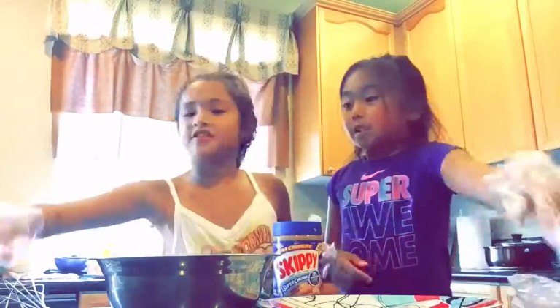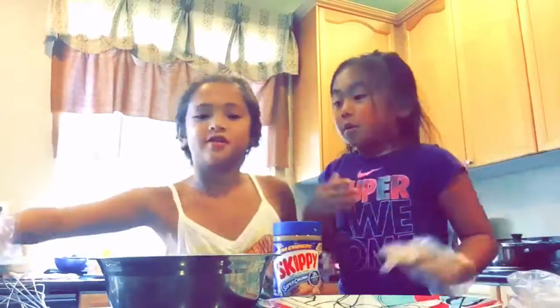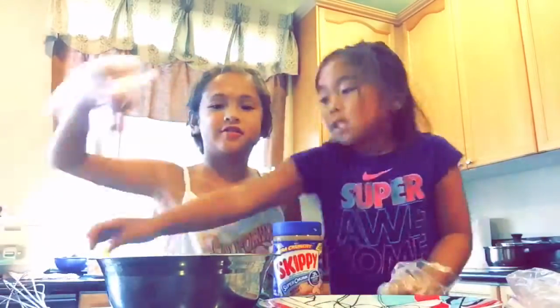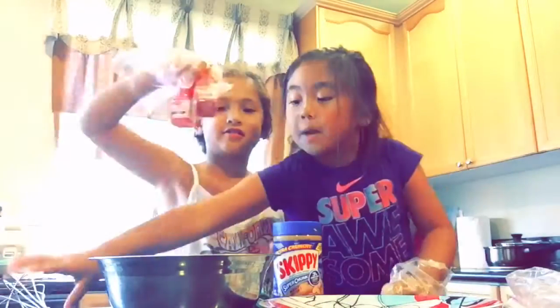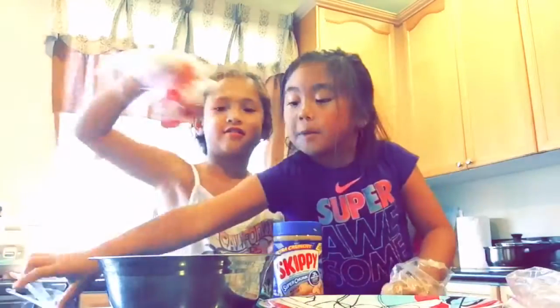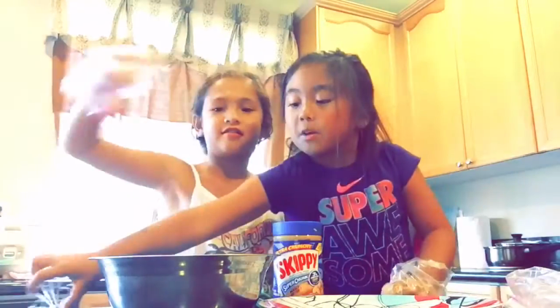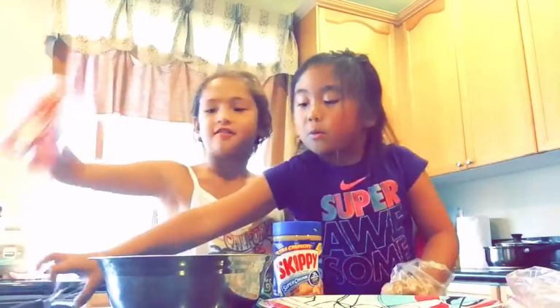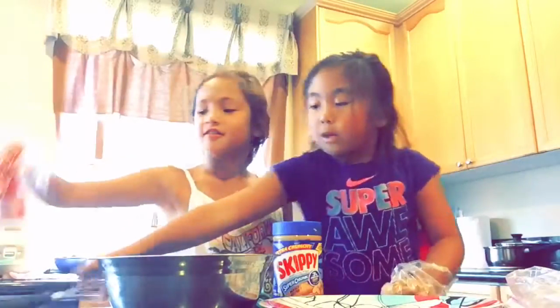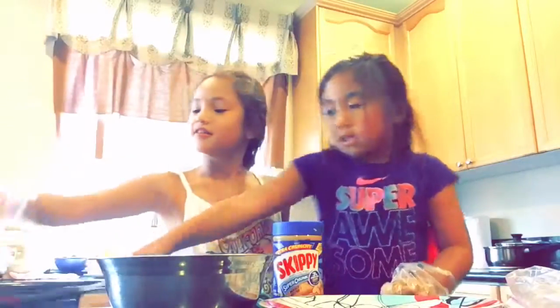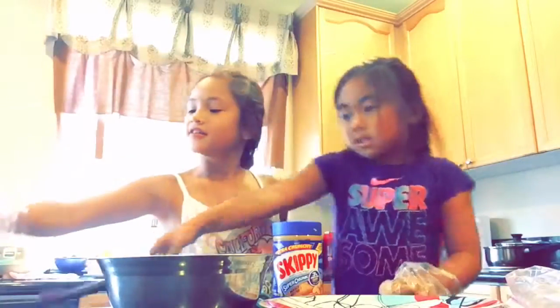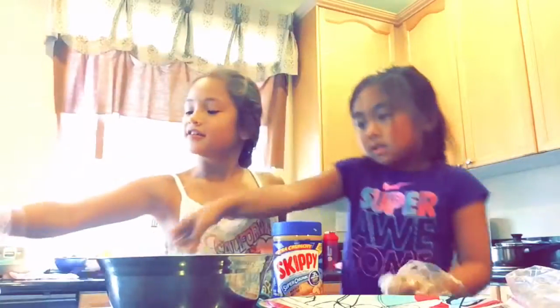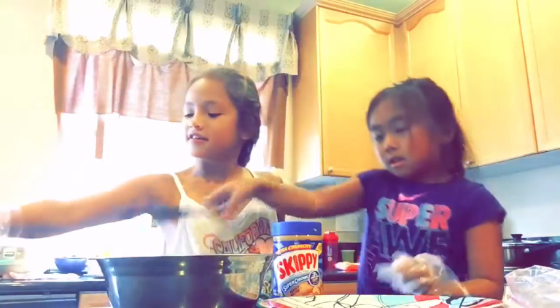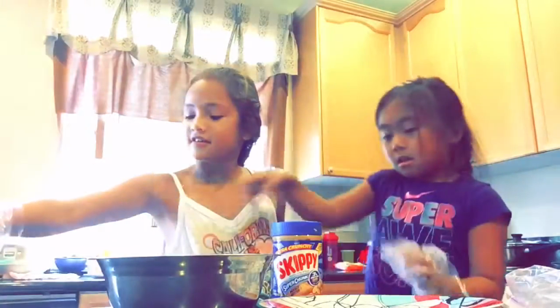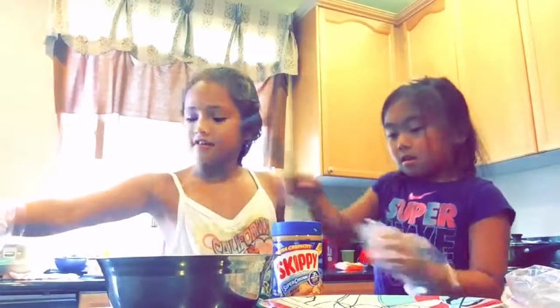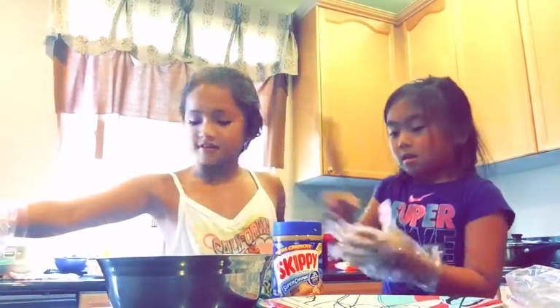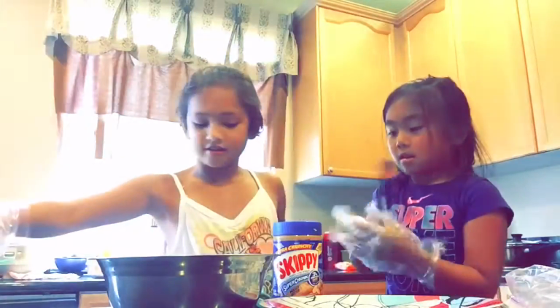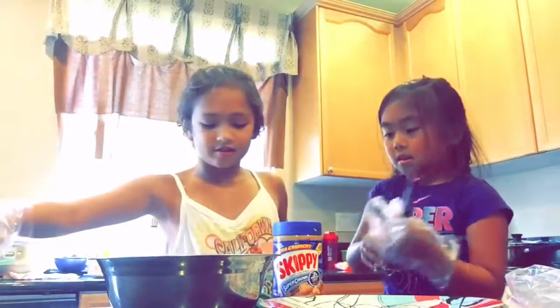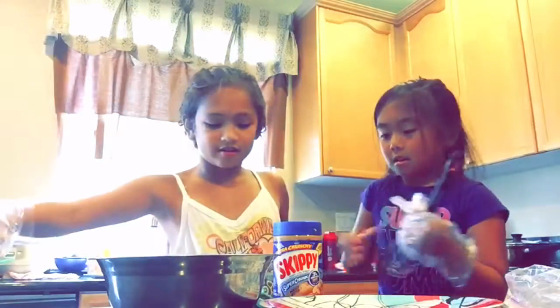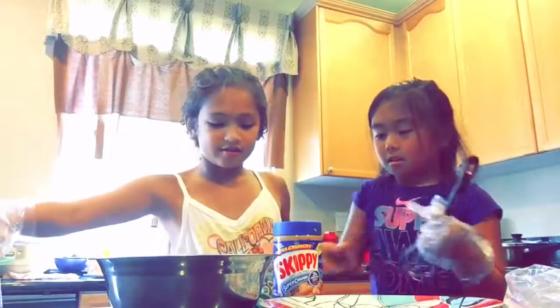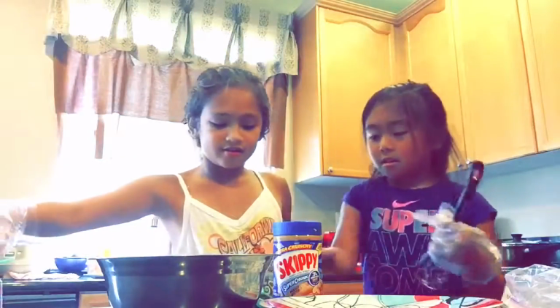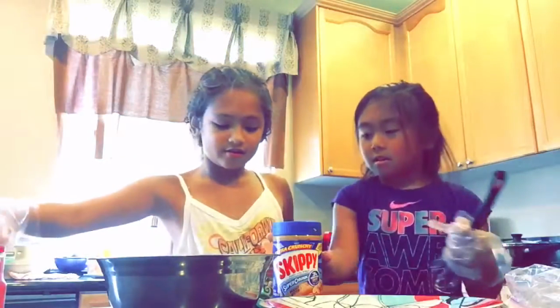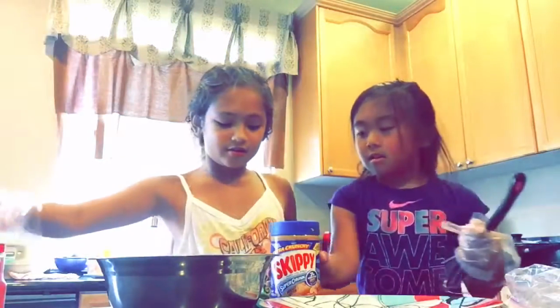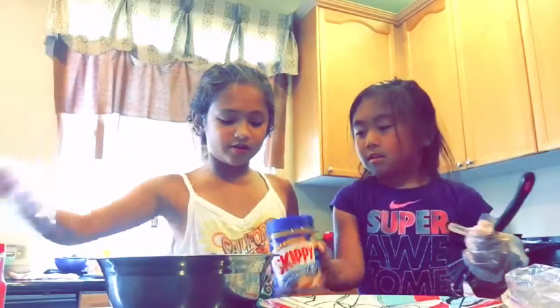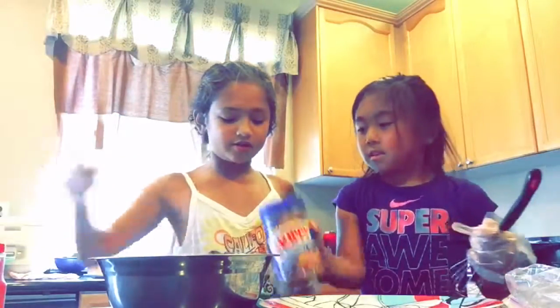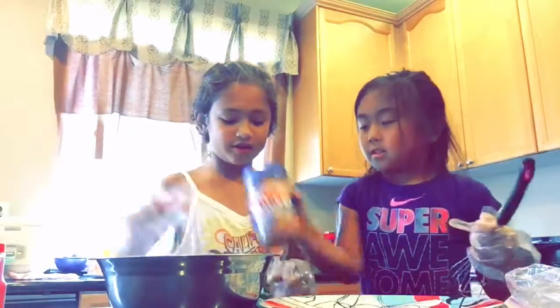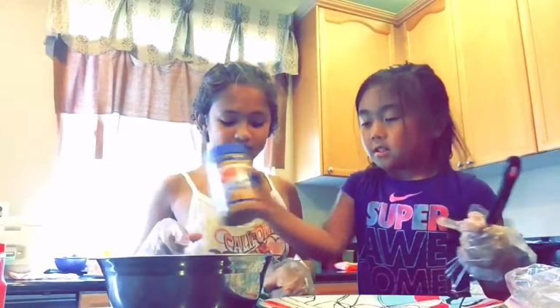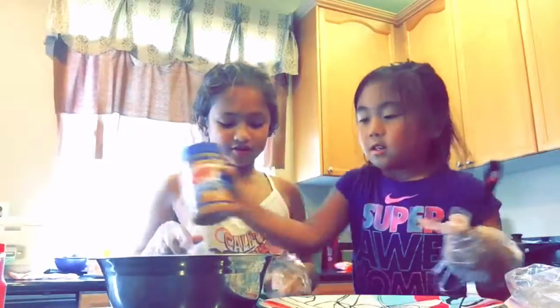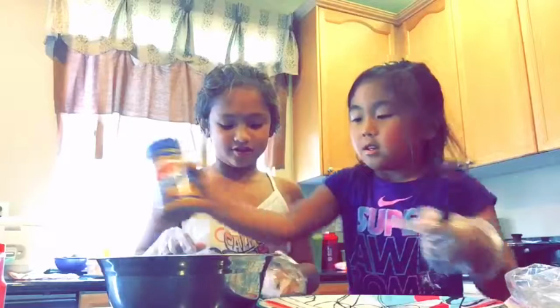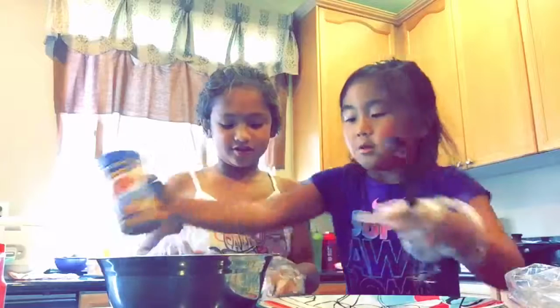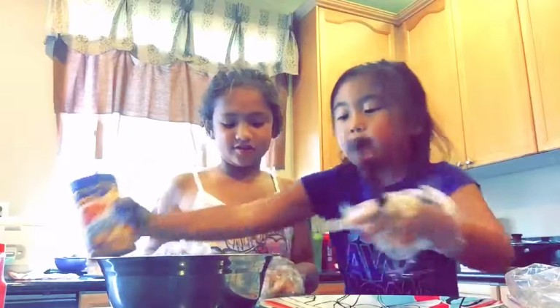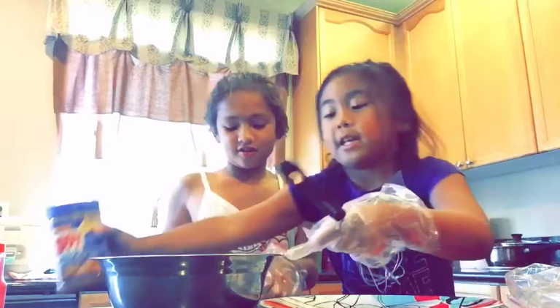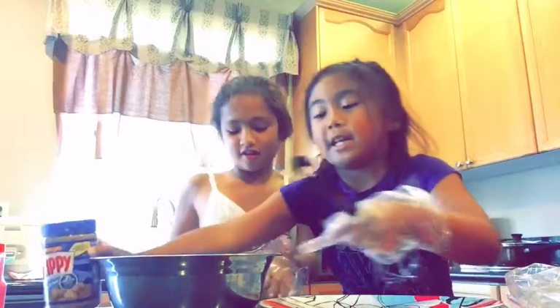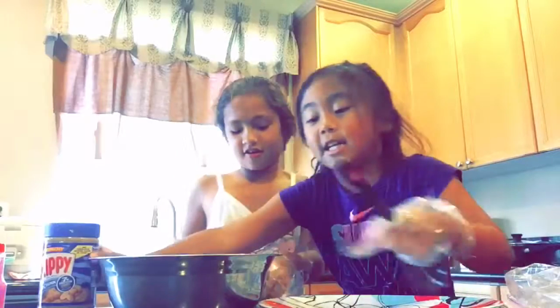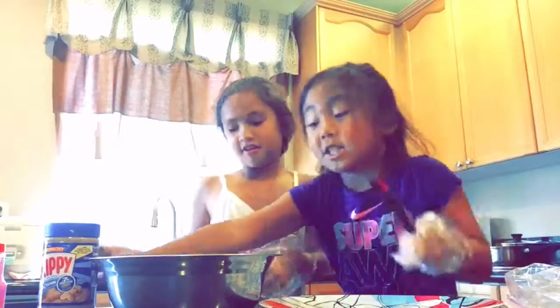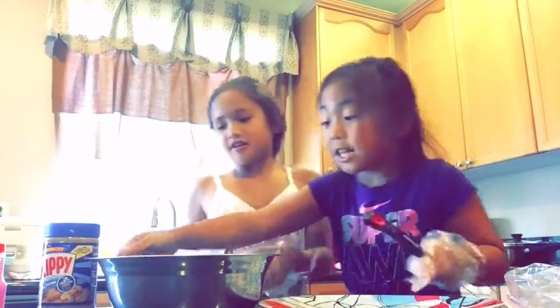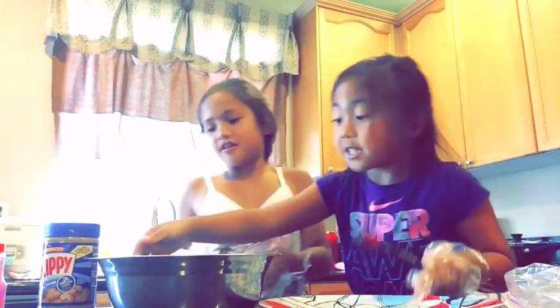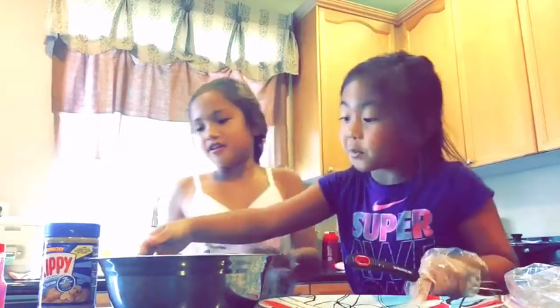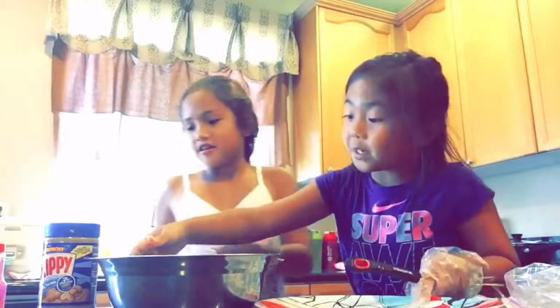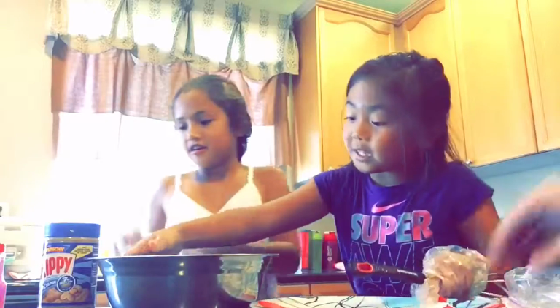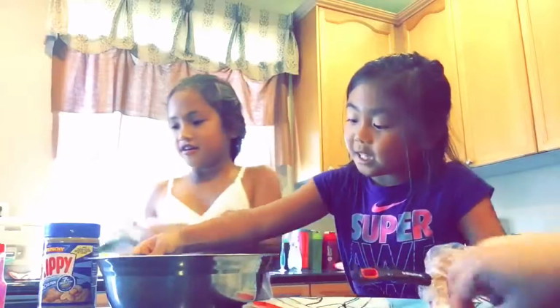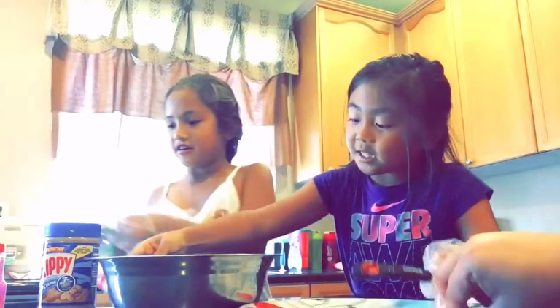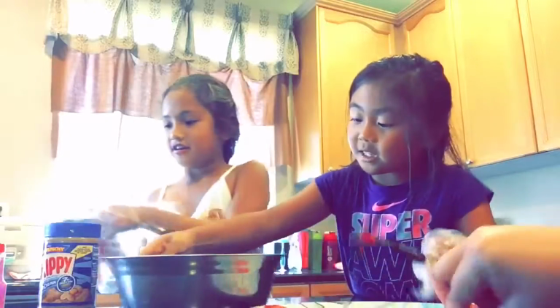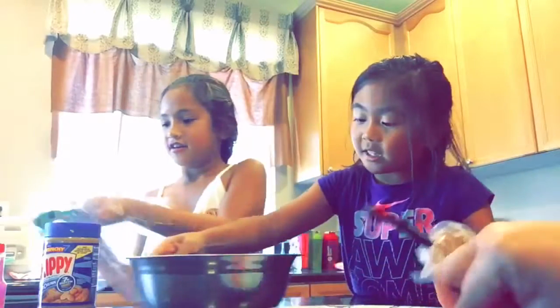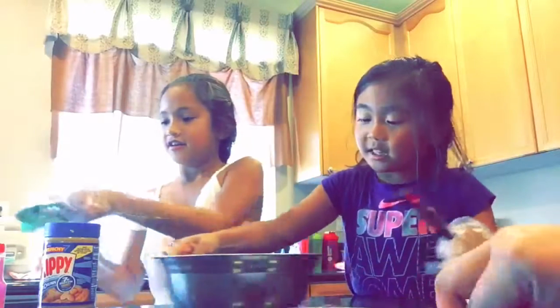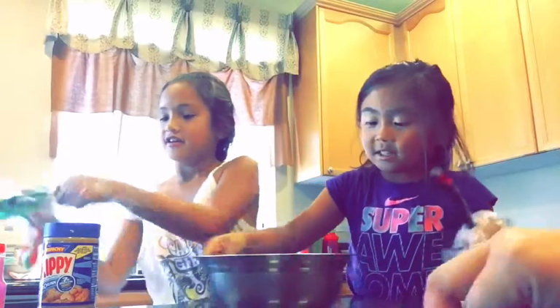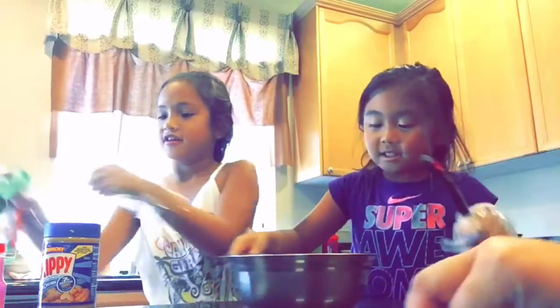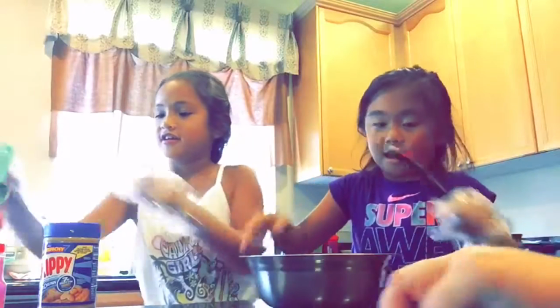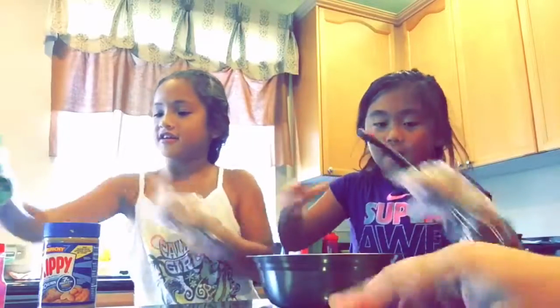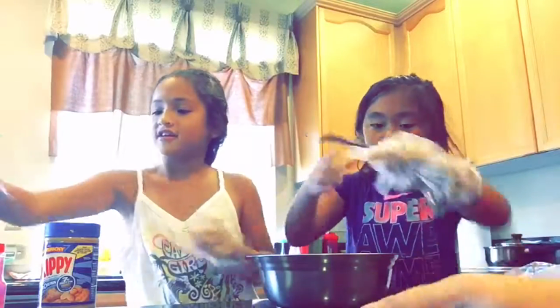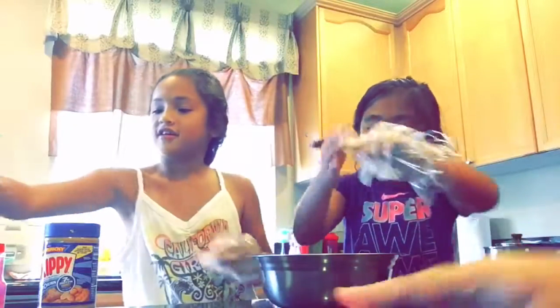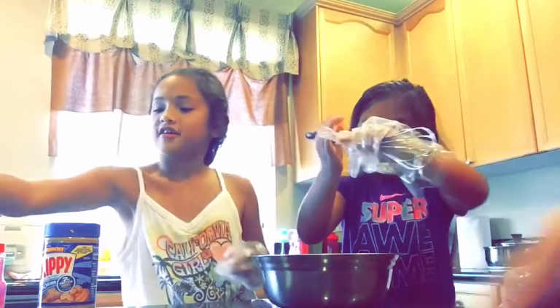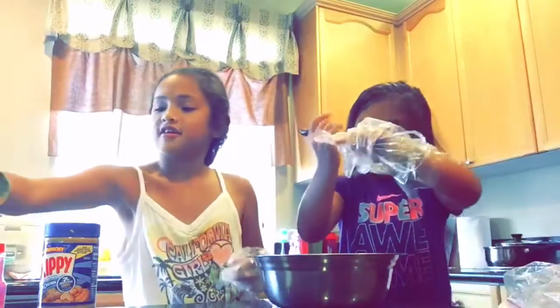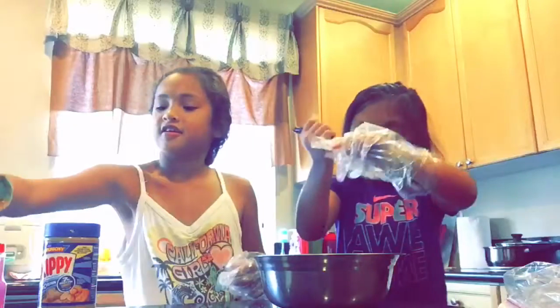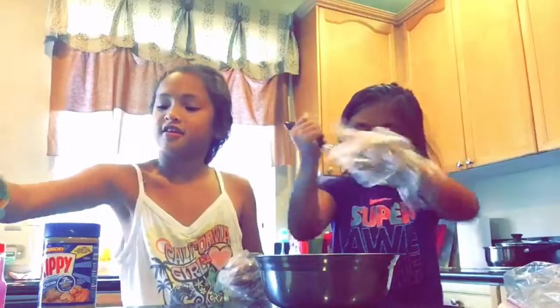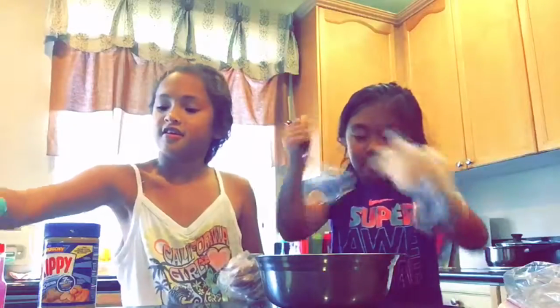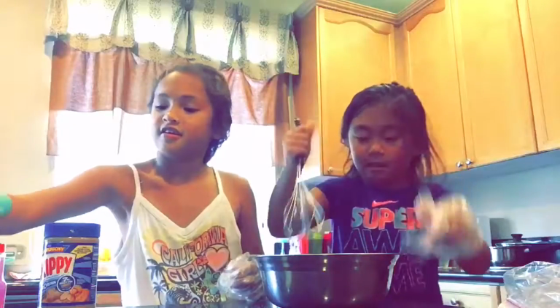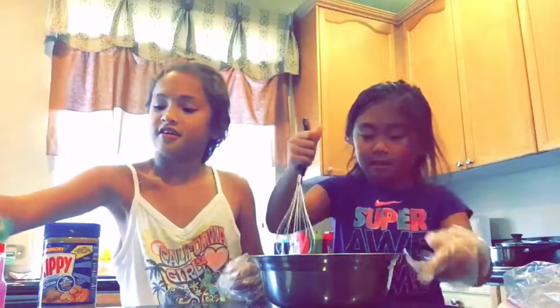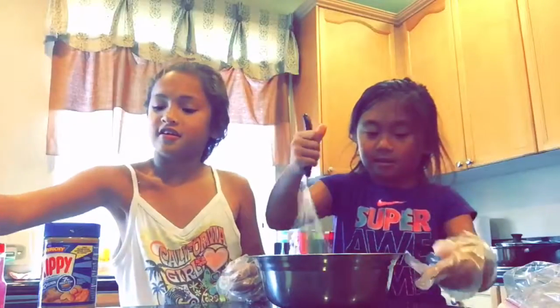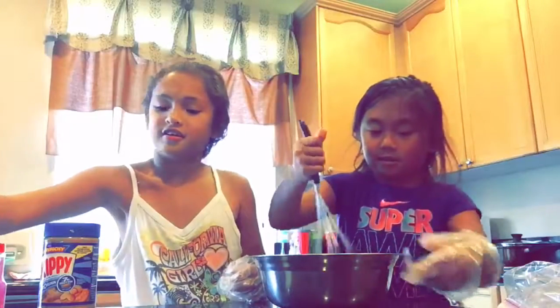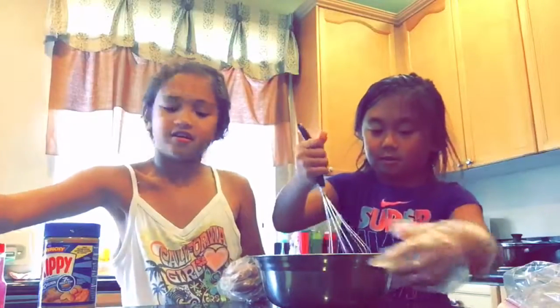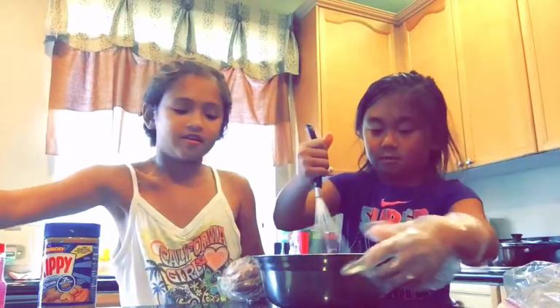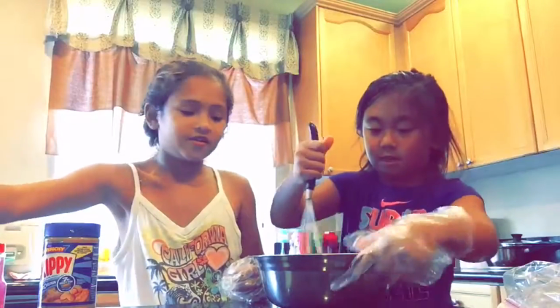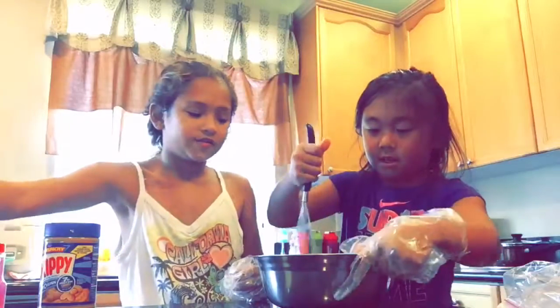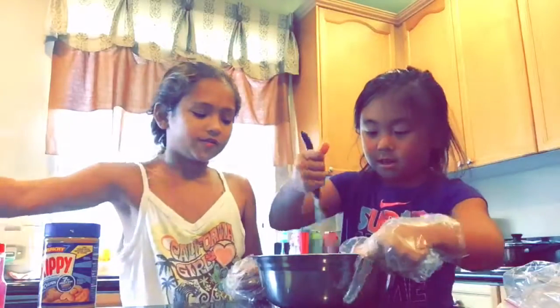I'm gonna whisk it. We'll take turns — we each get twenty seconds of whisking. So, ready?